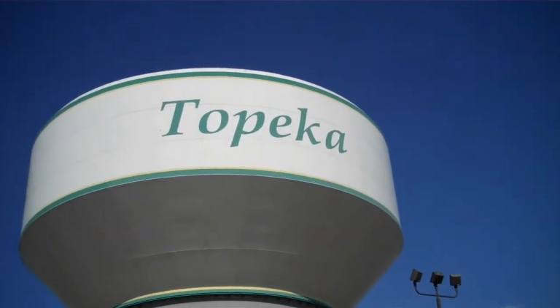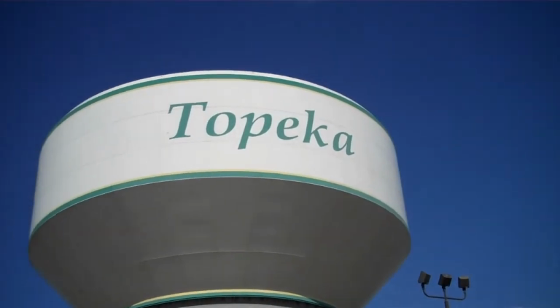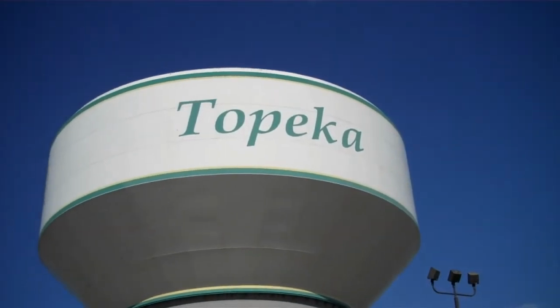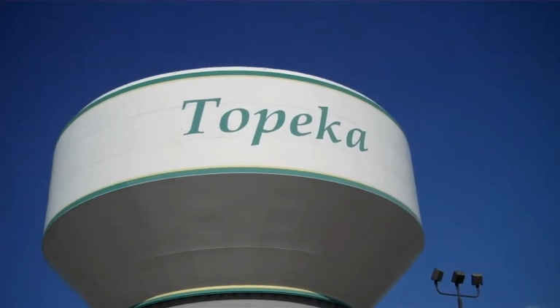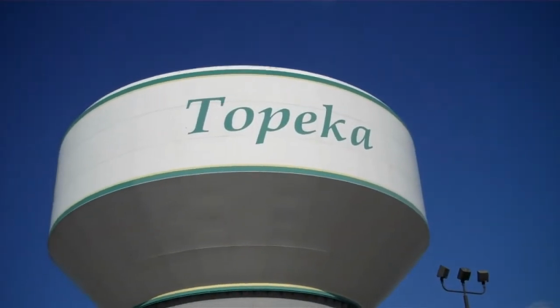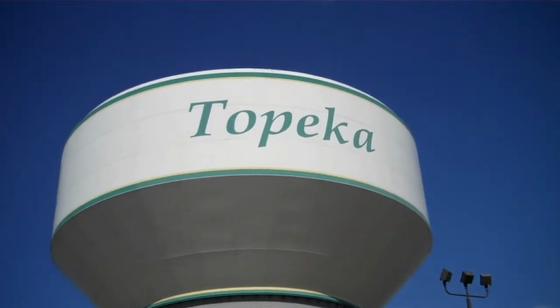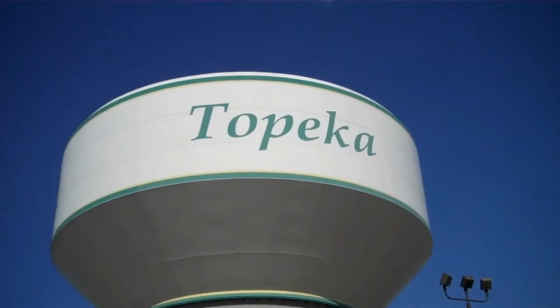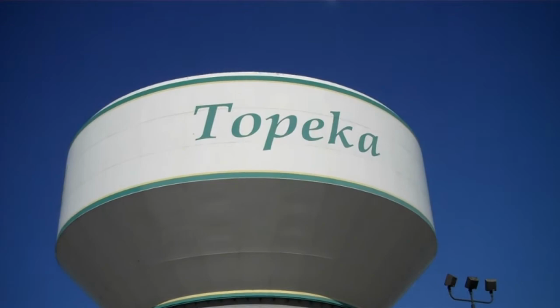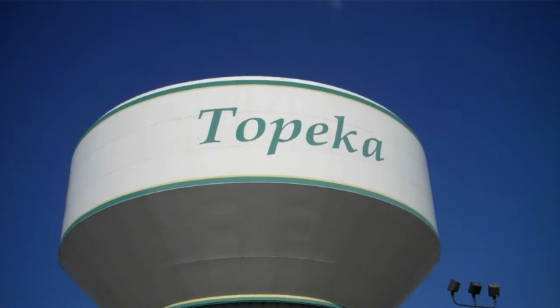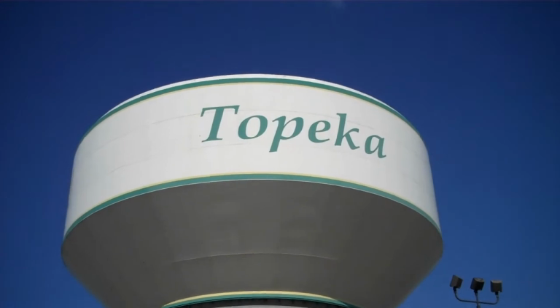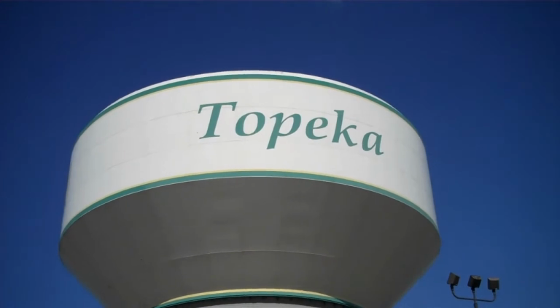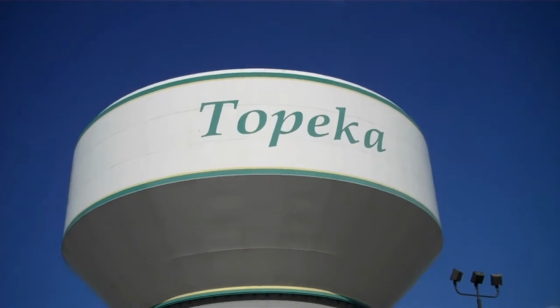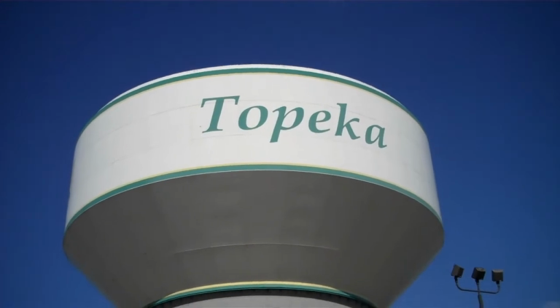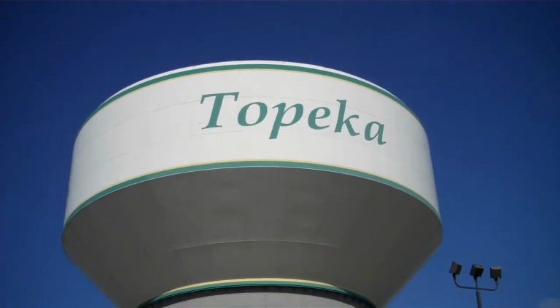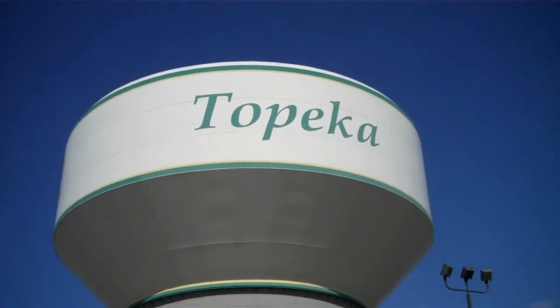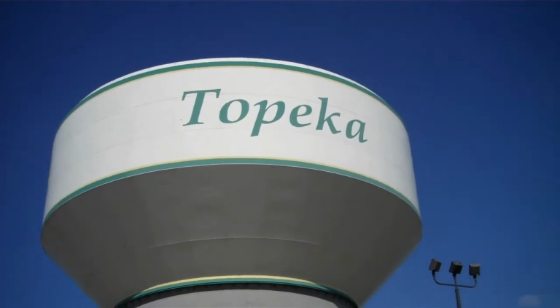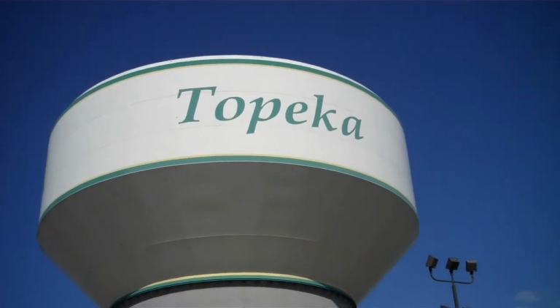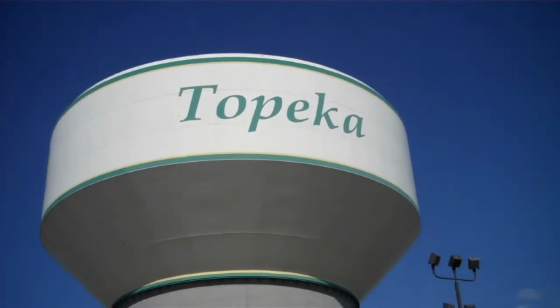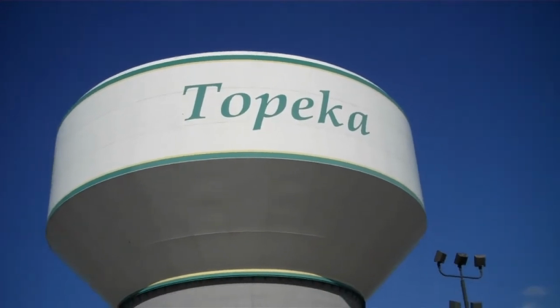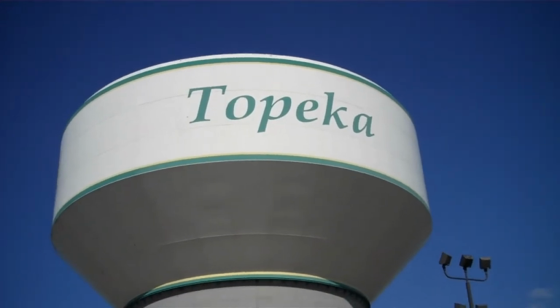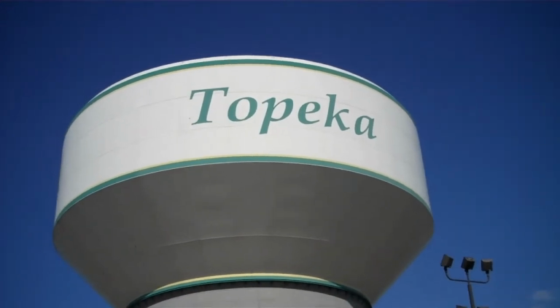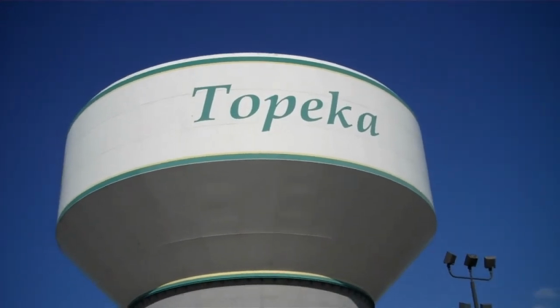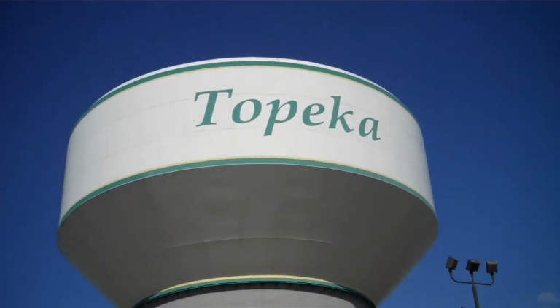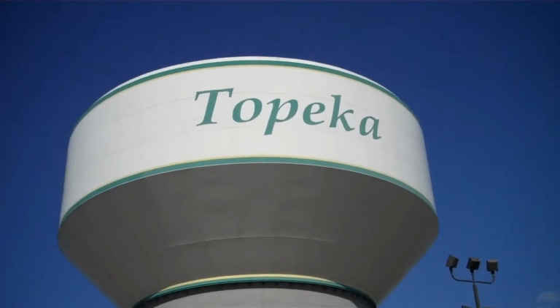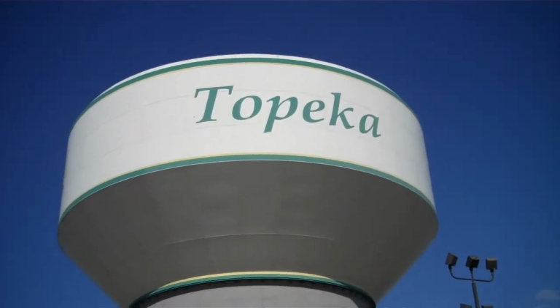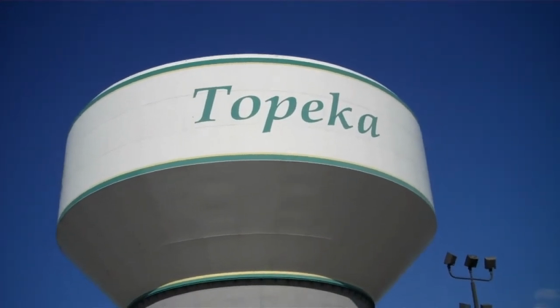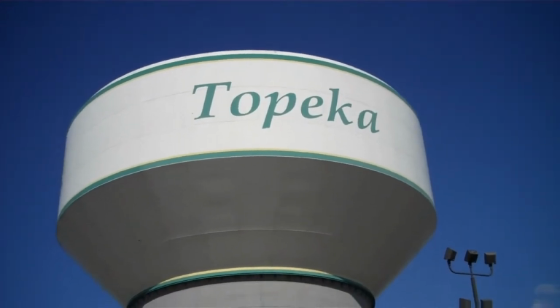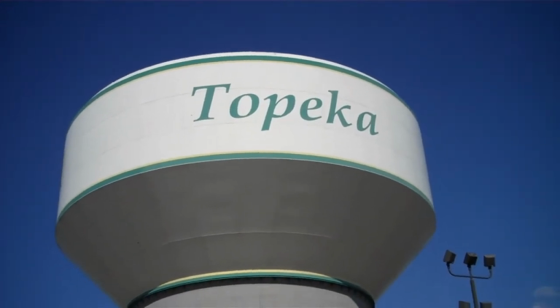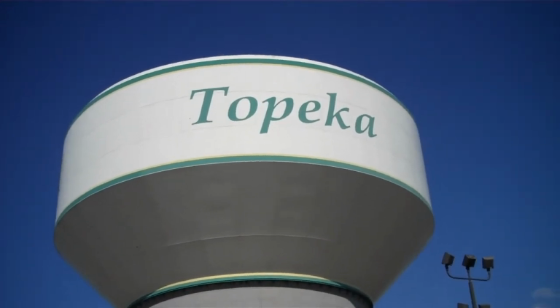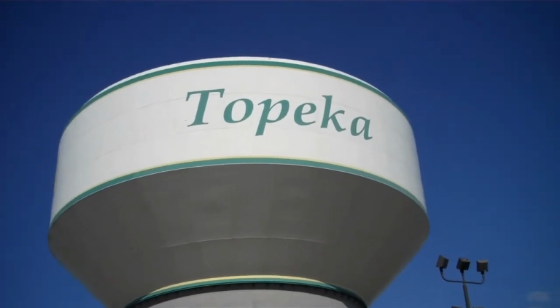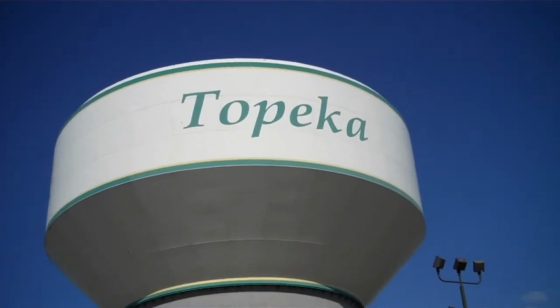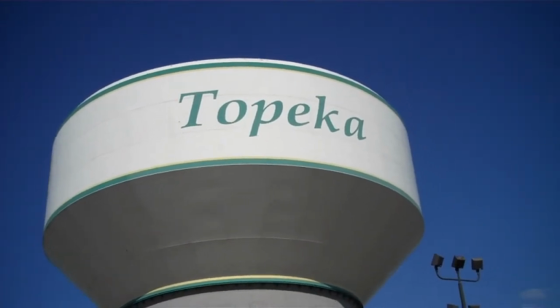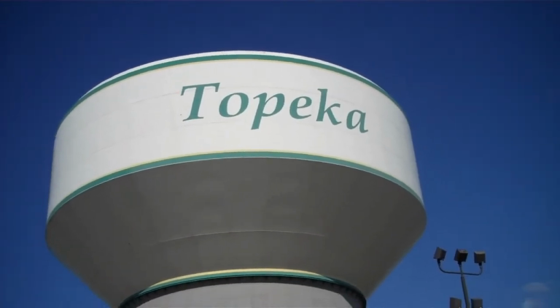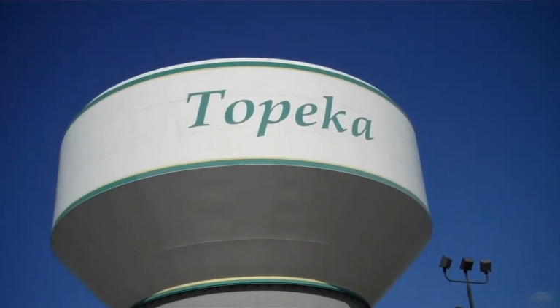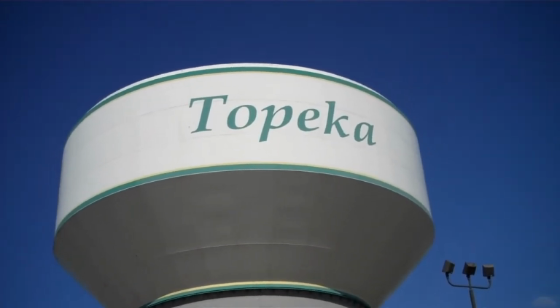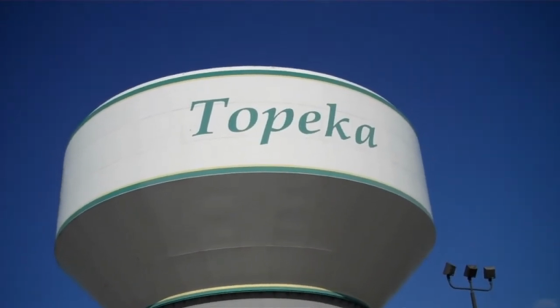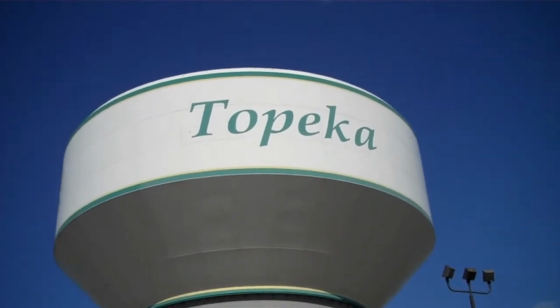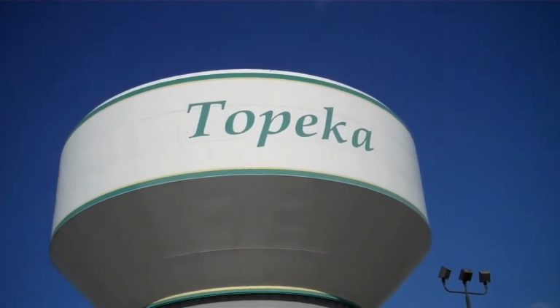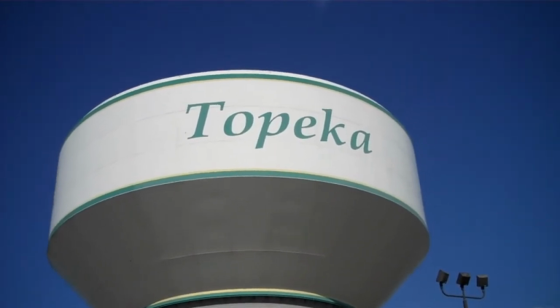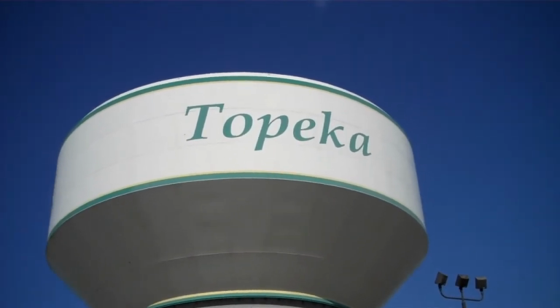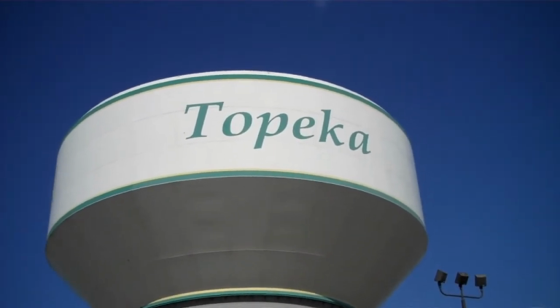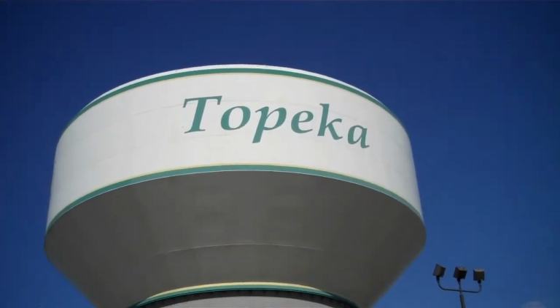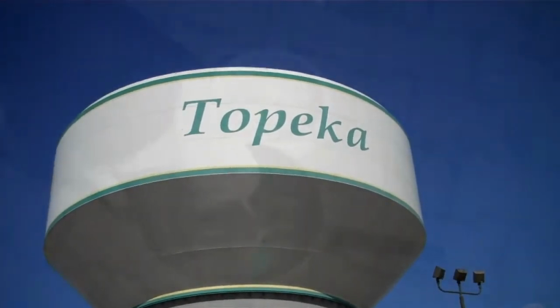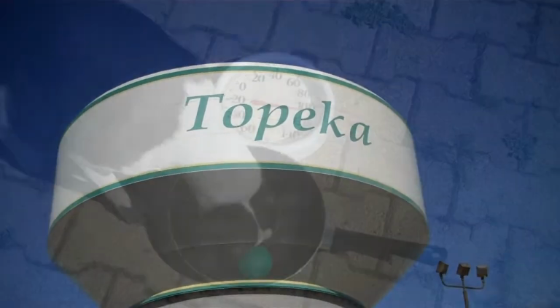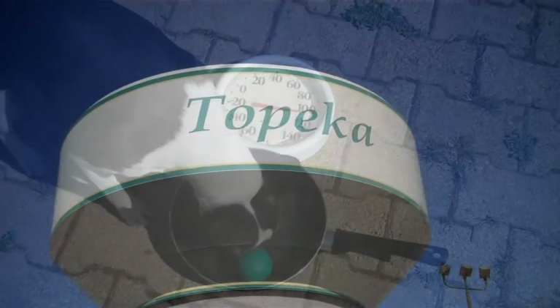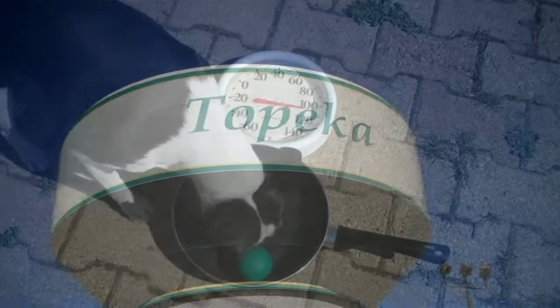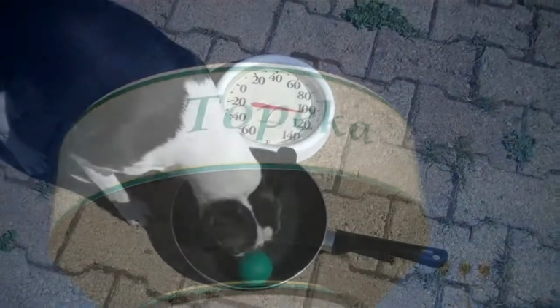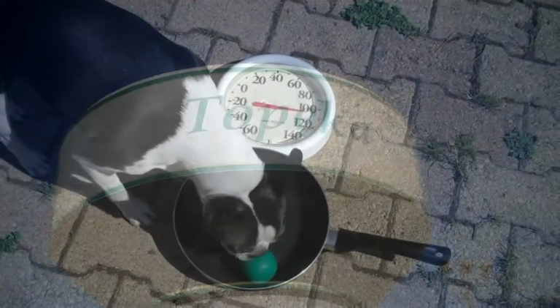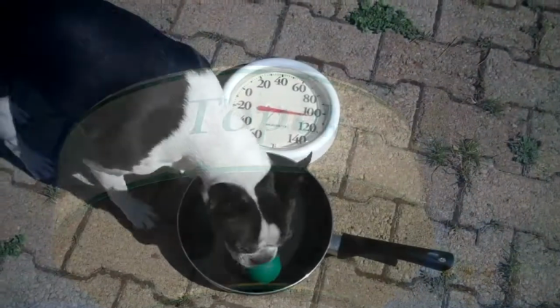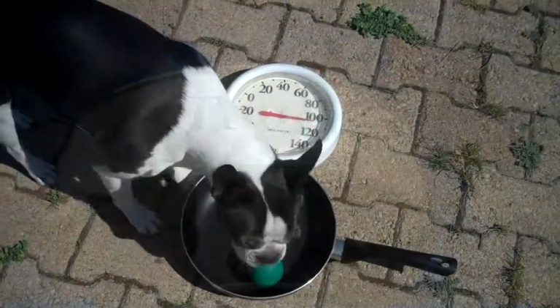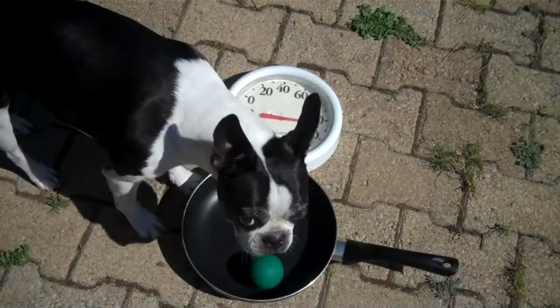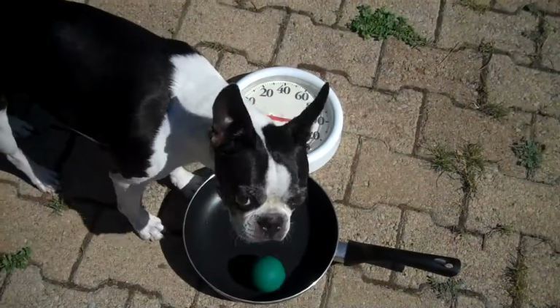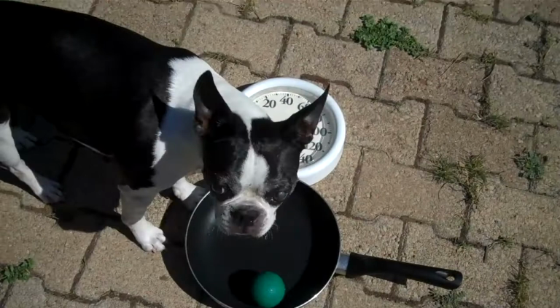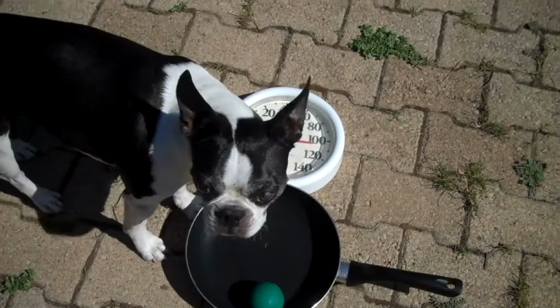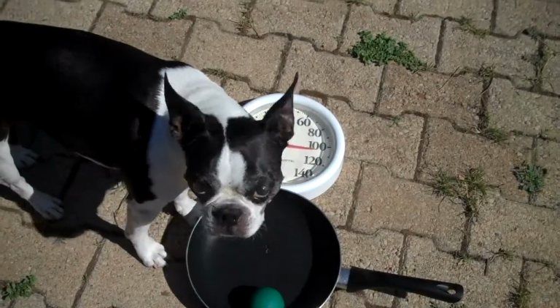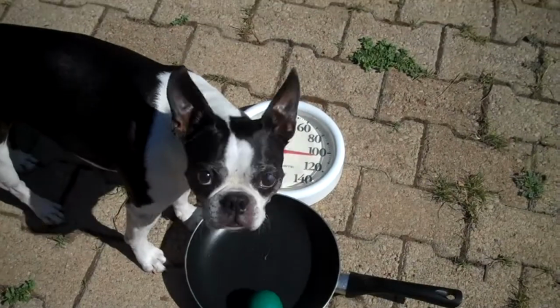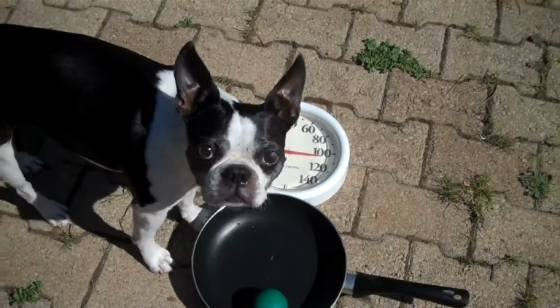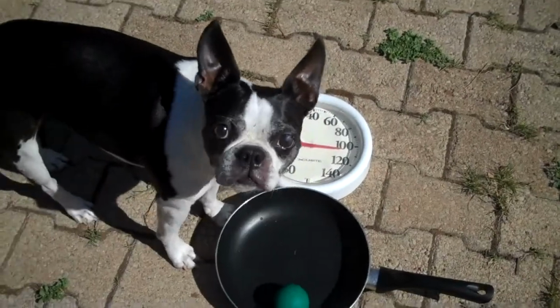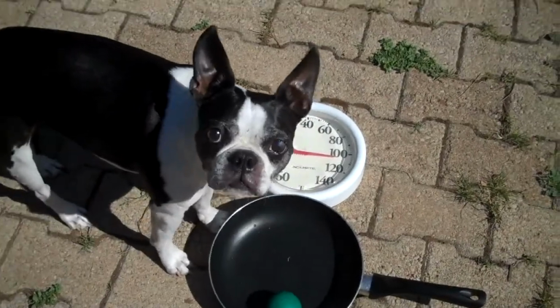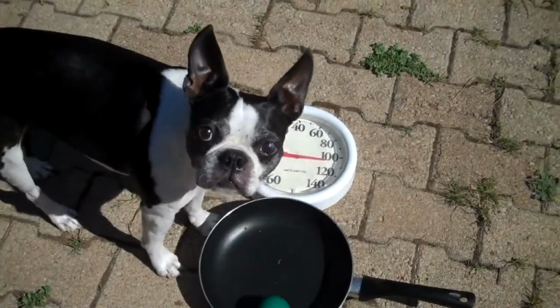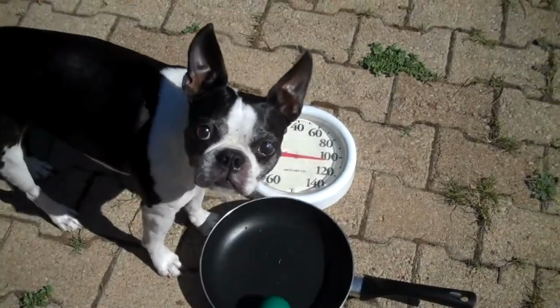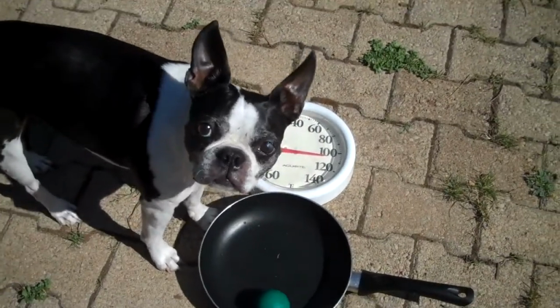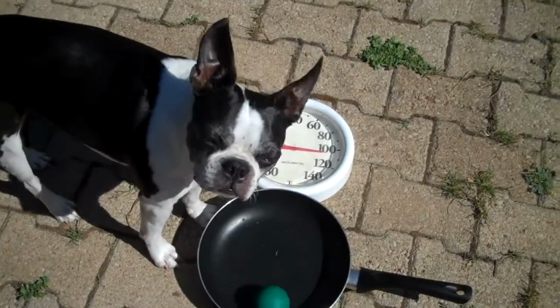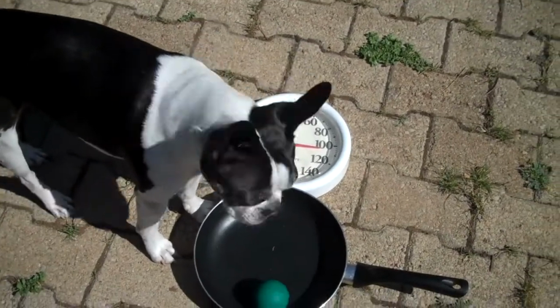Topeka, Kansas. Hottest day of the summer. How to cook an egg in Kansas.